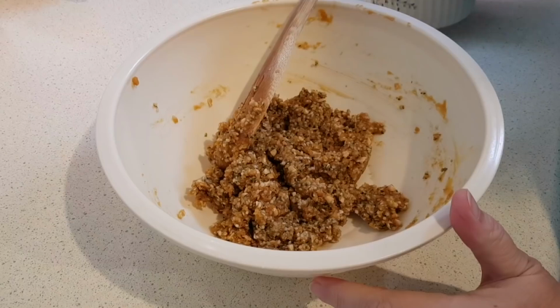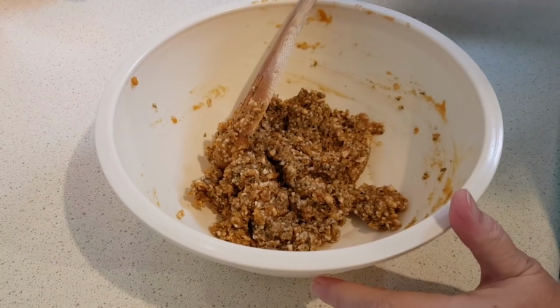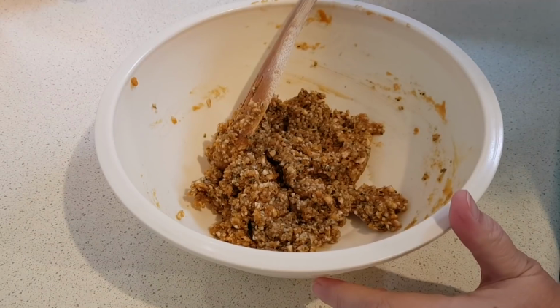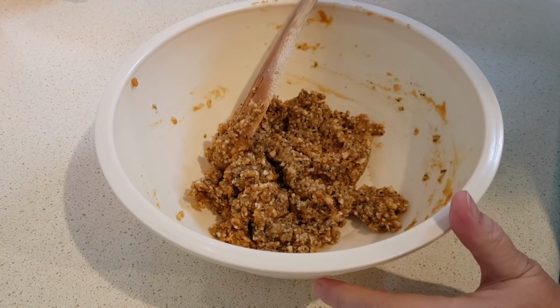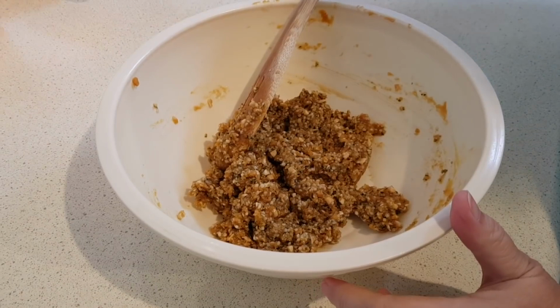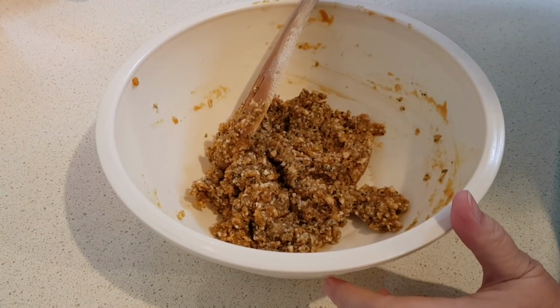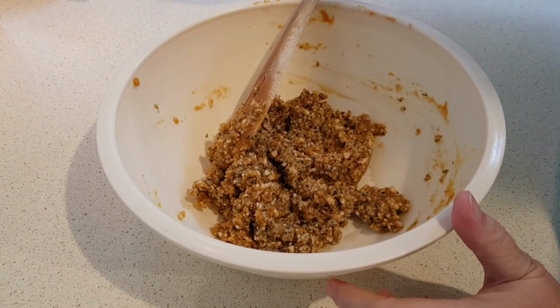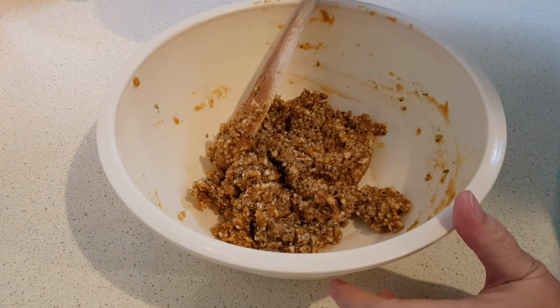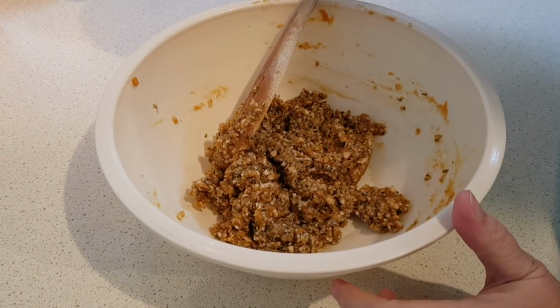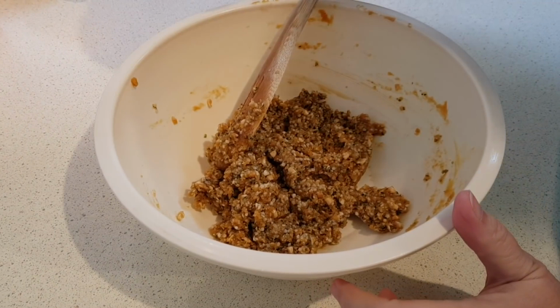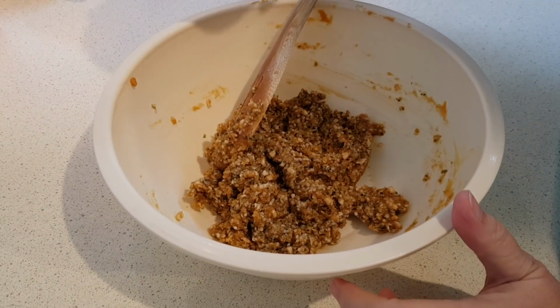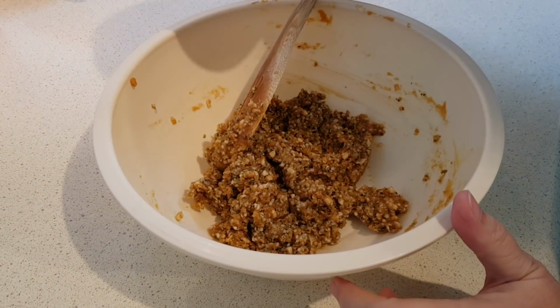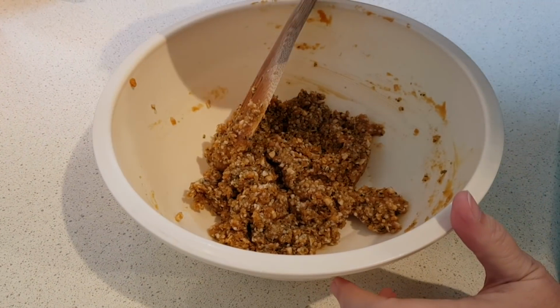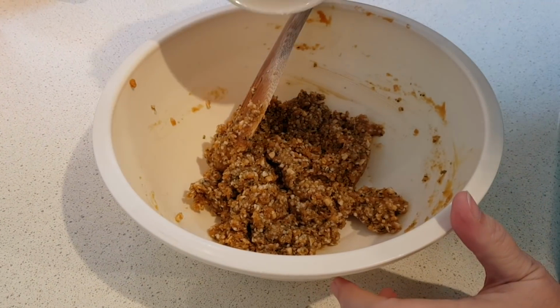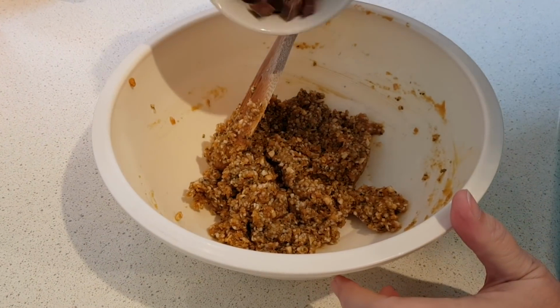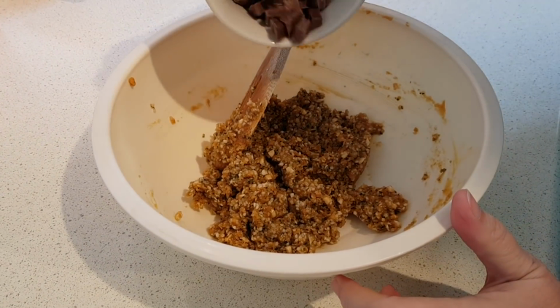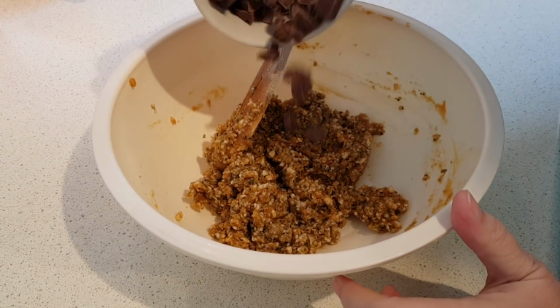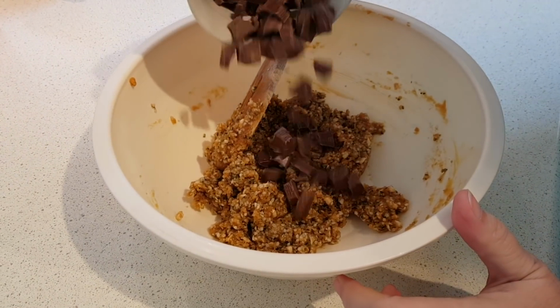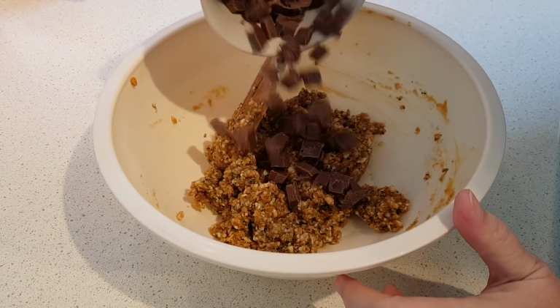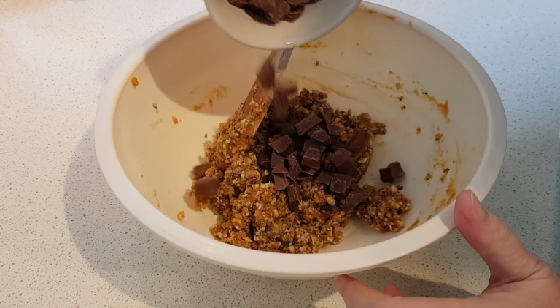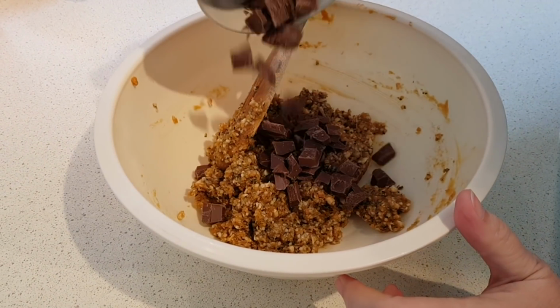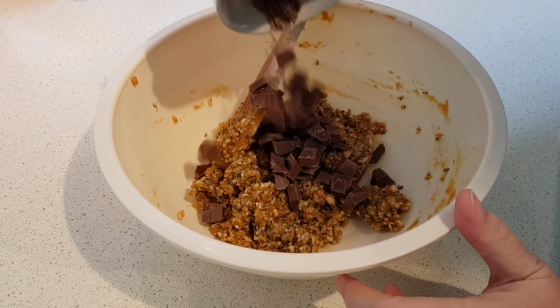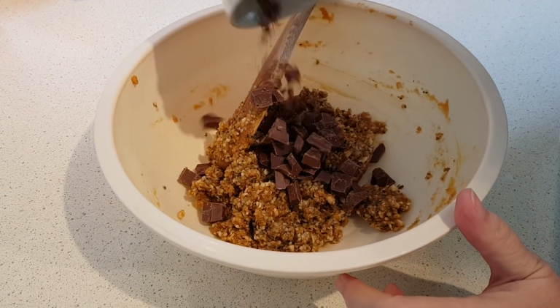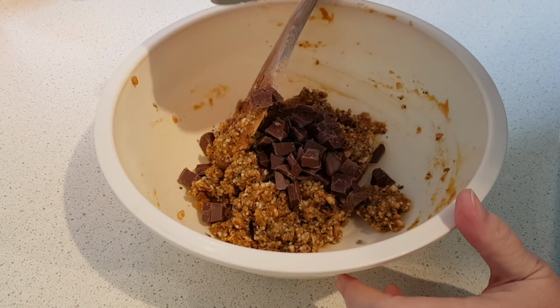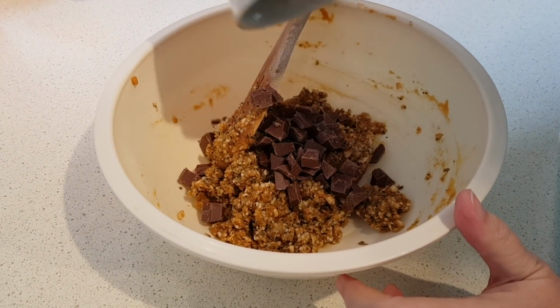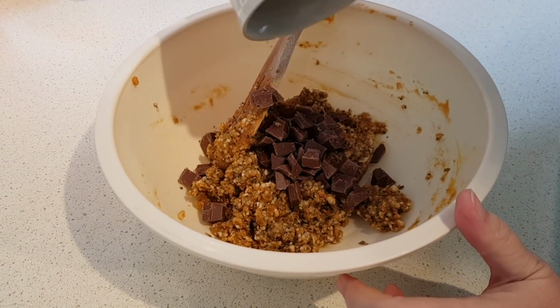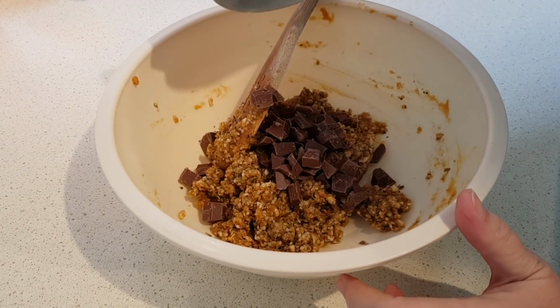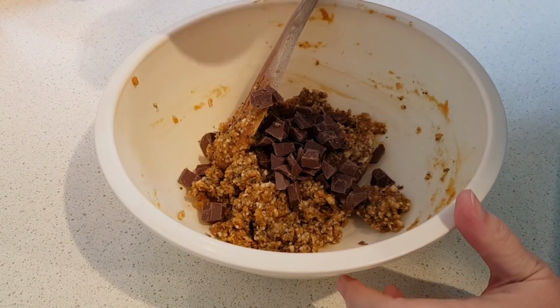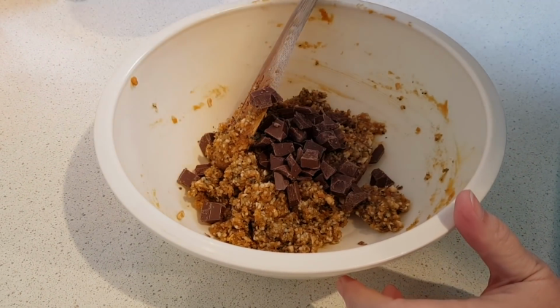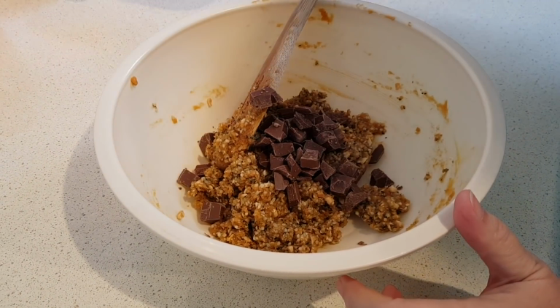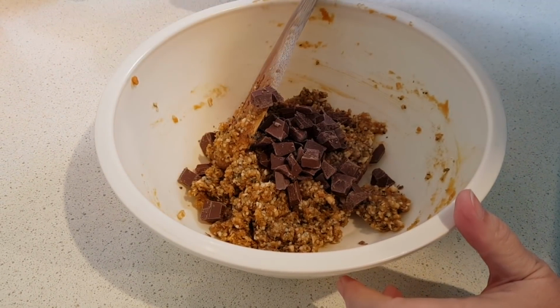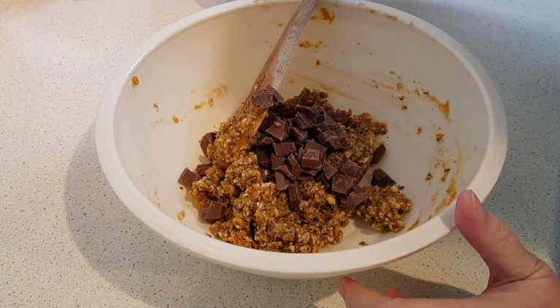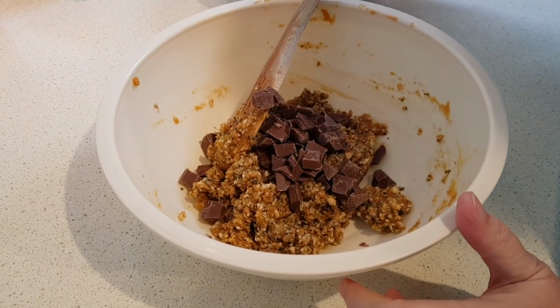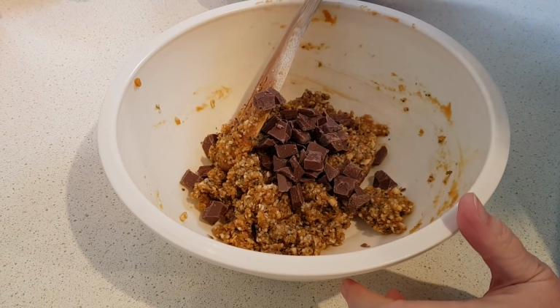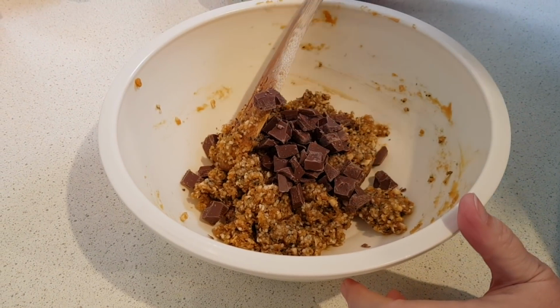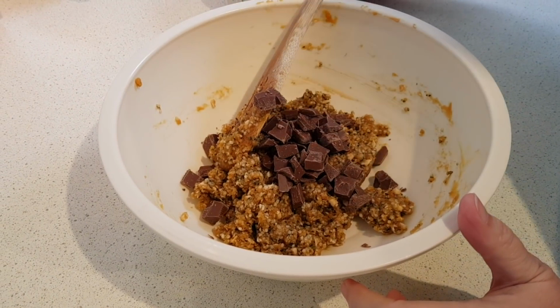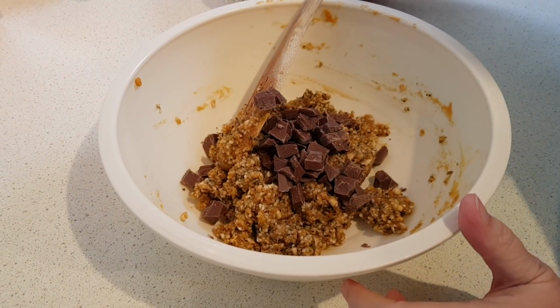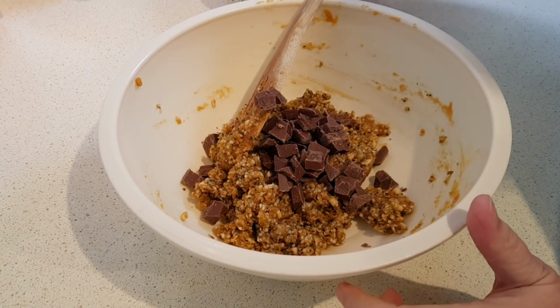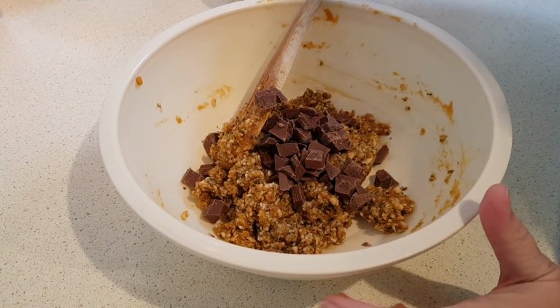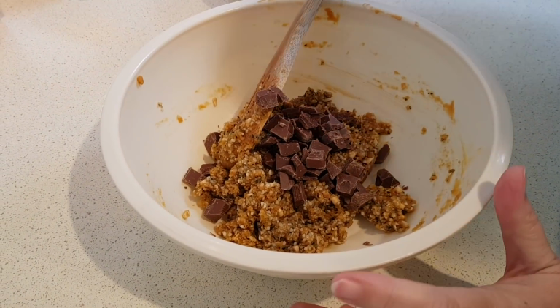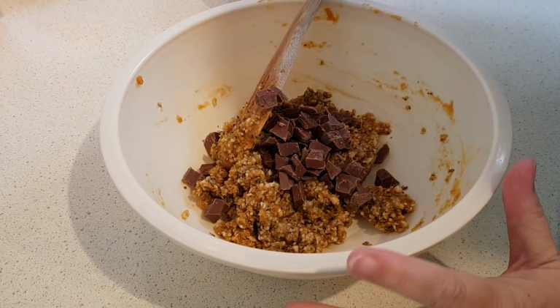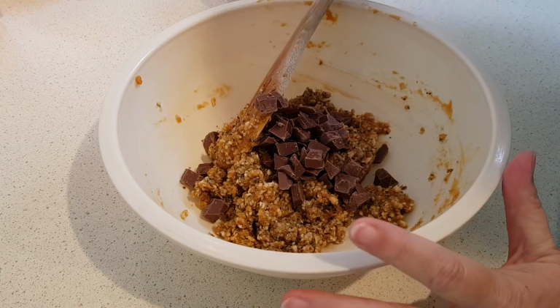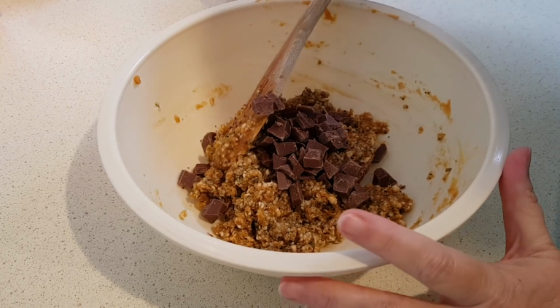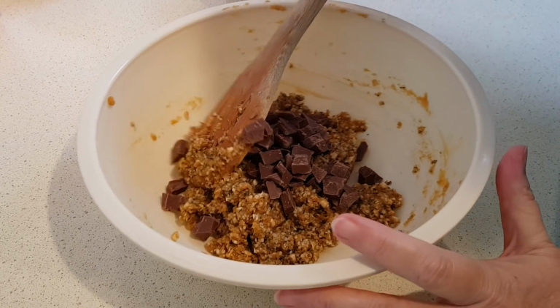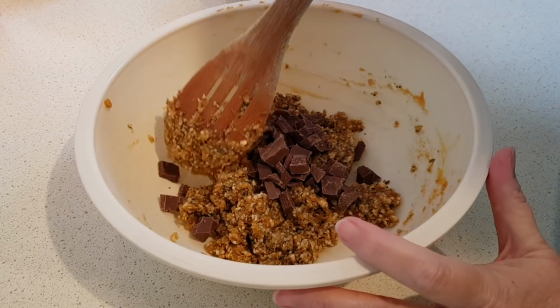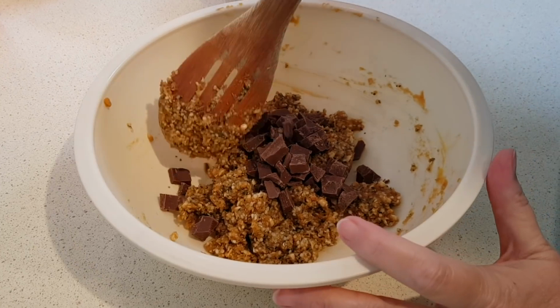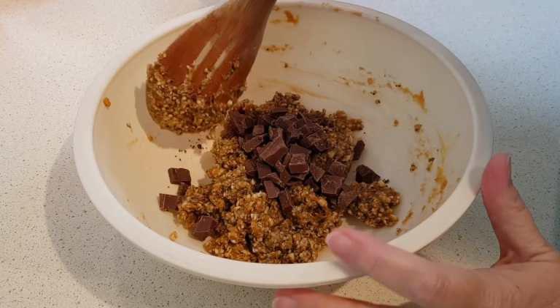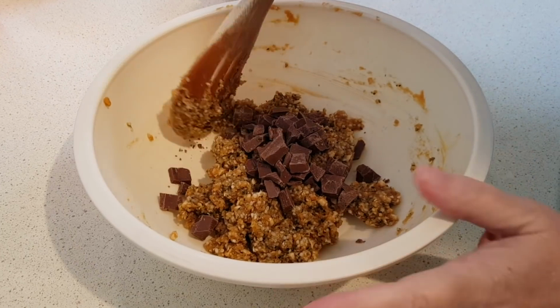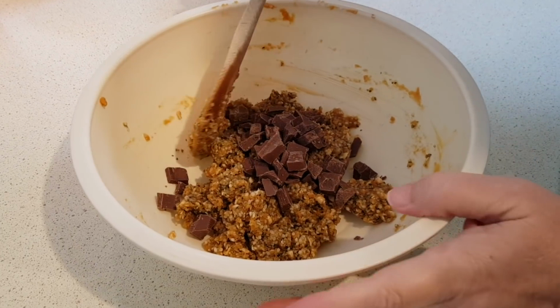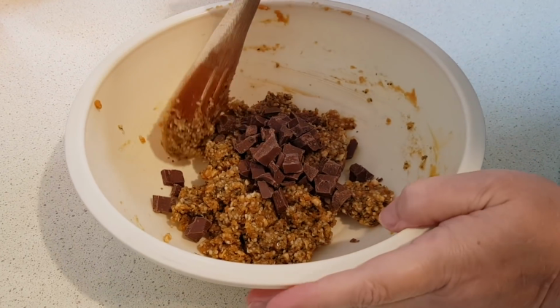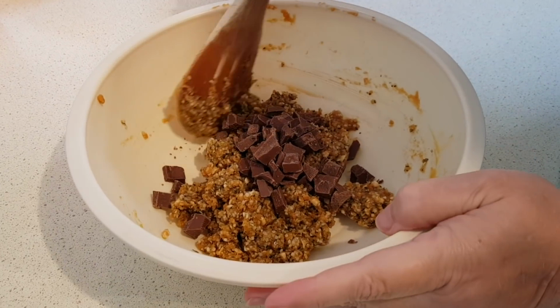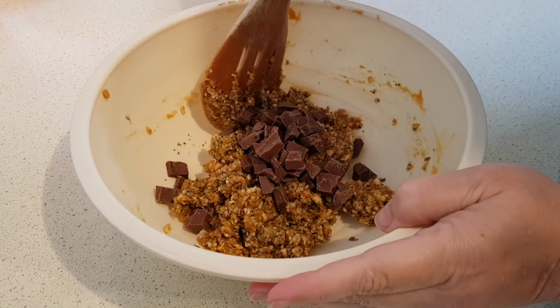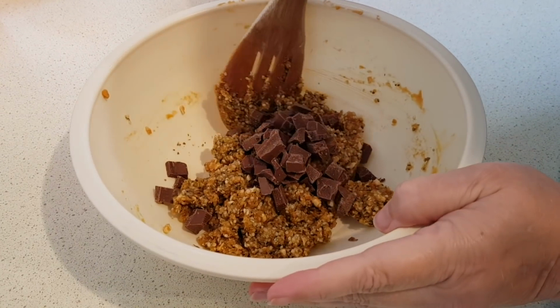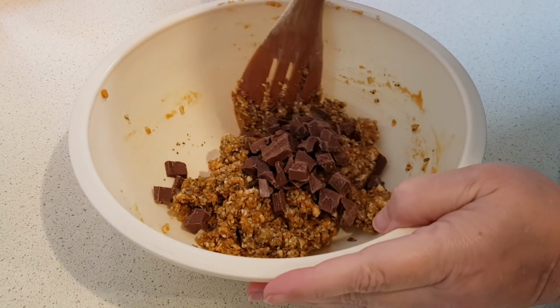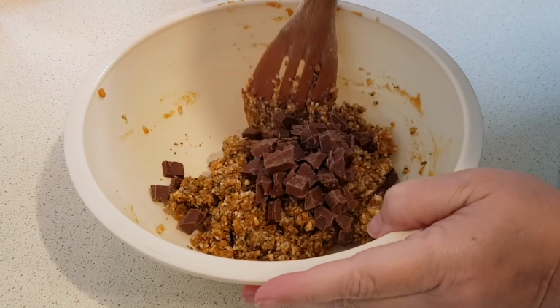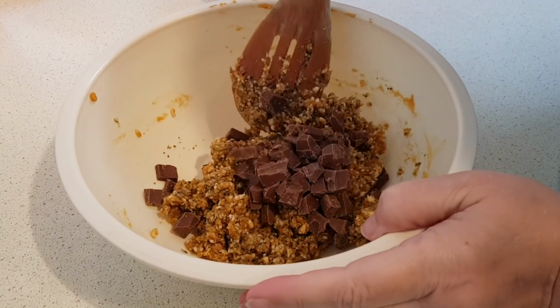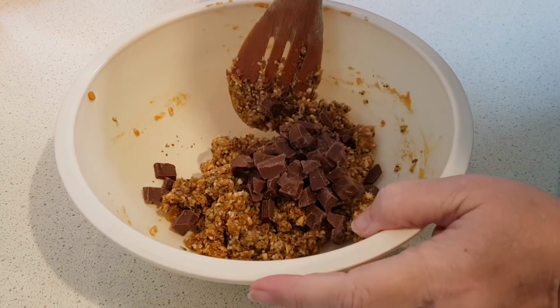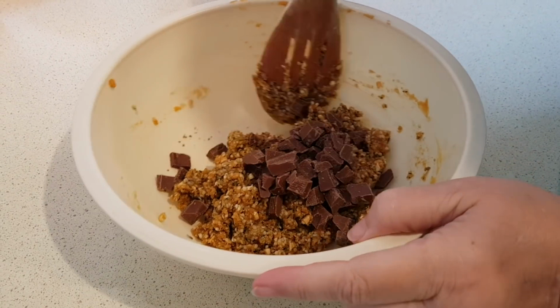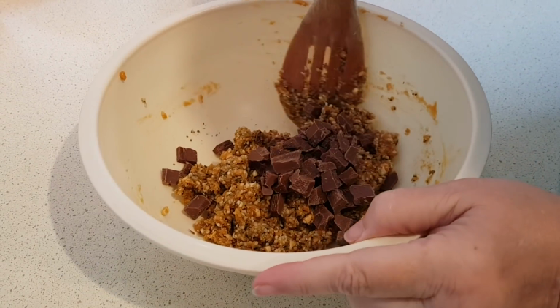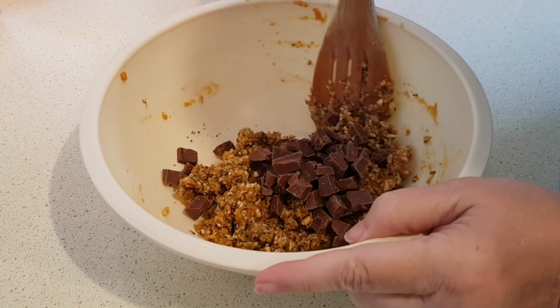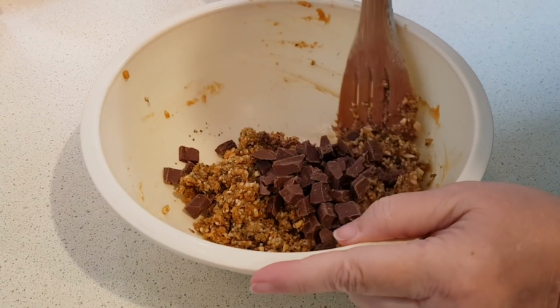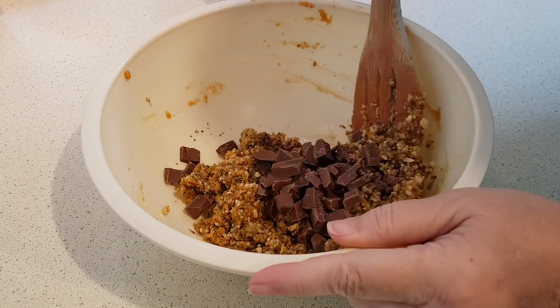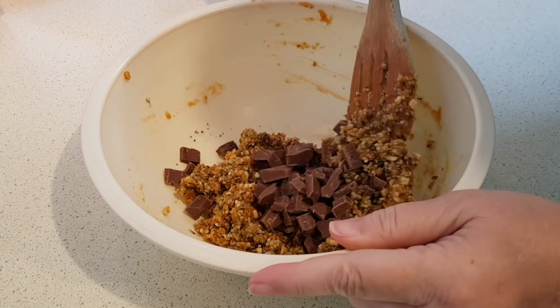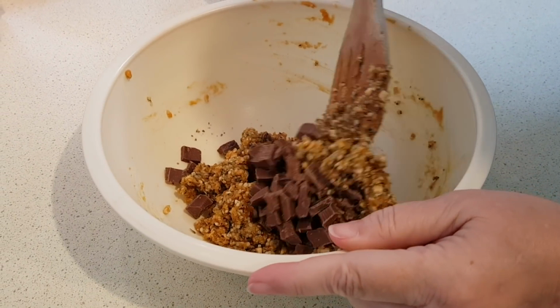Now just fold in your chocolate chips. Remember mine are a little bit bigger because I had to cut them by hand, so they're larger than your normal chip size.